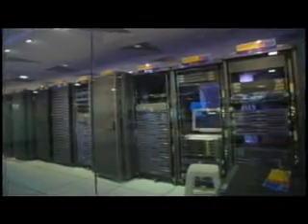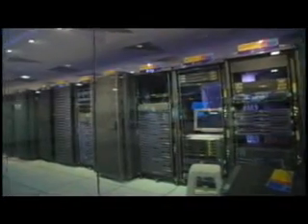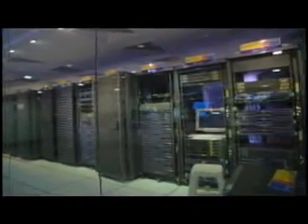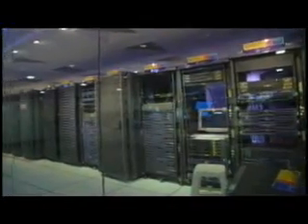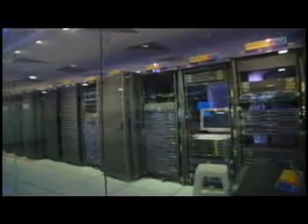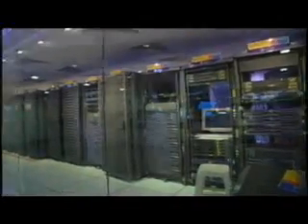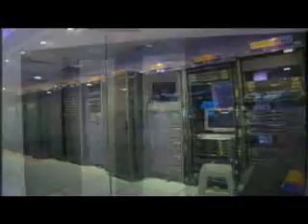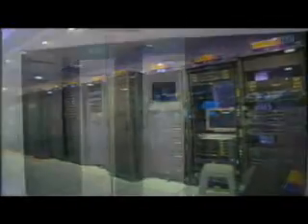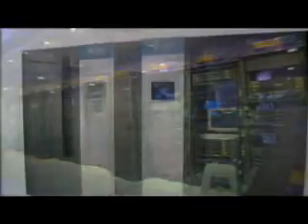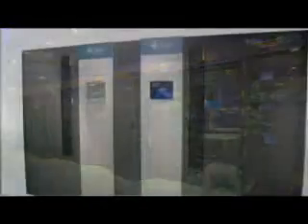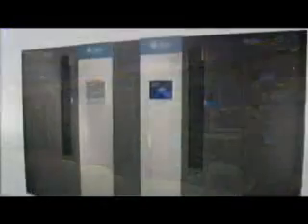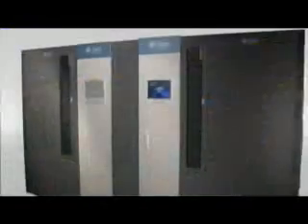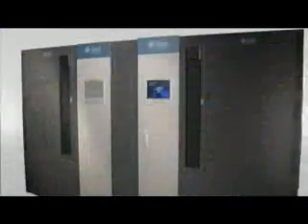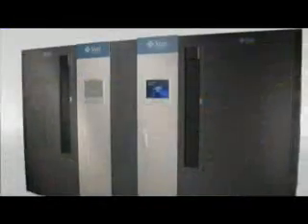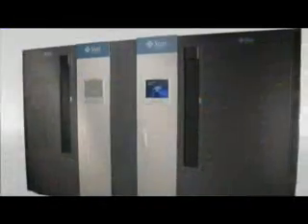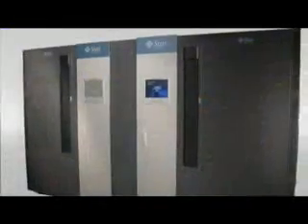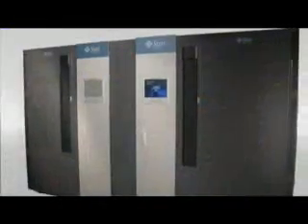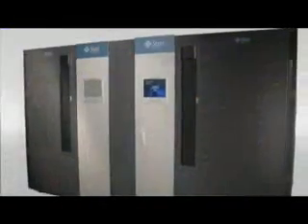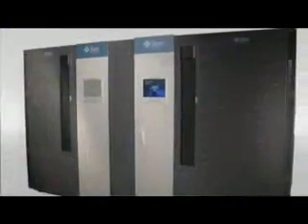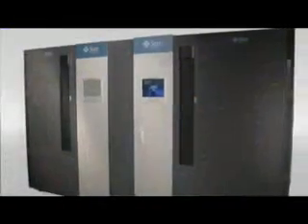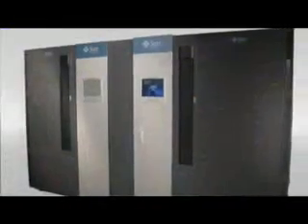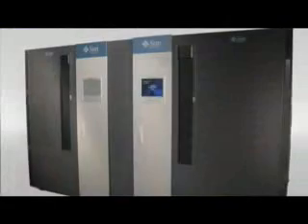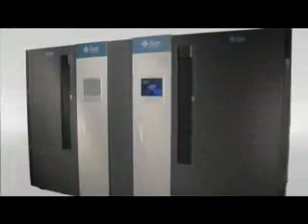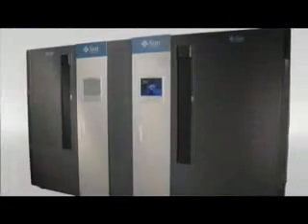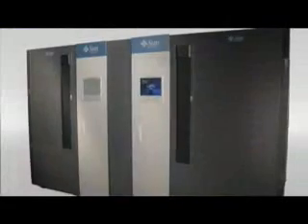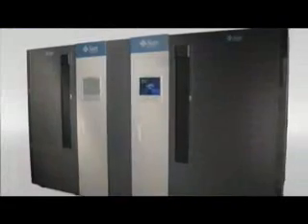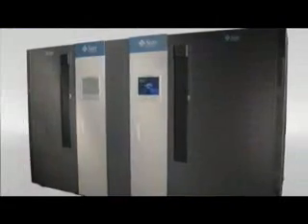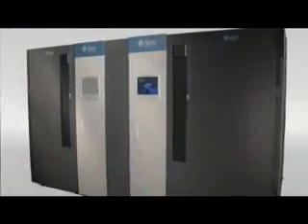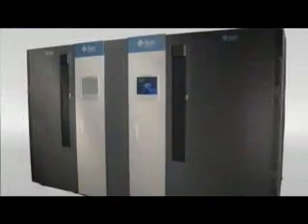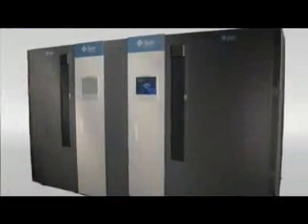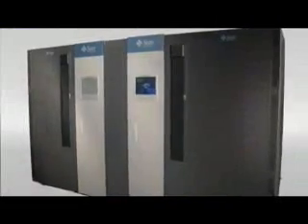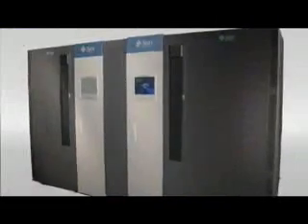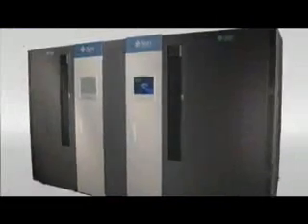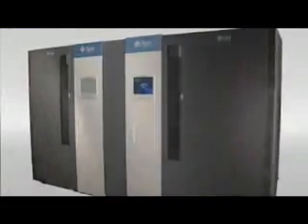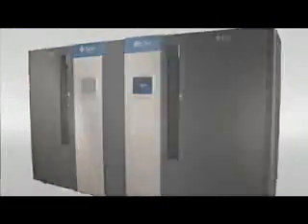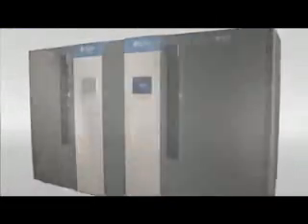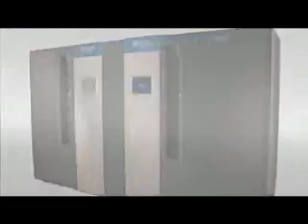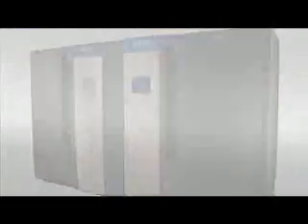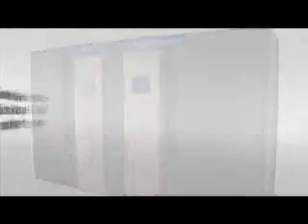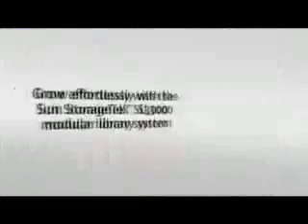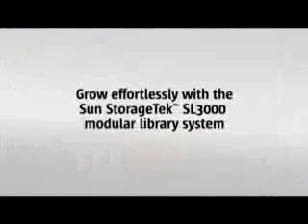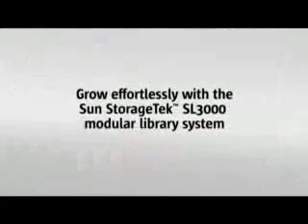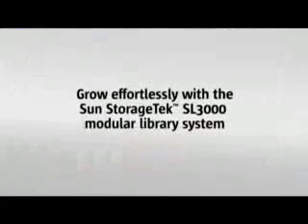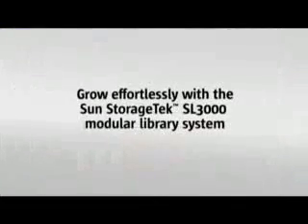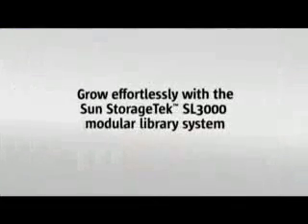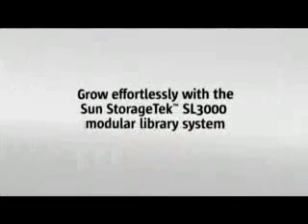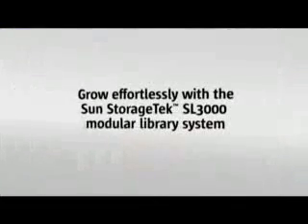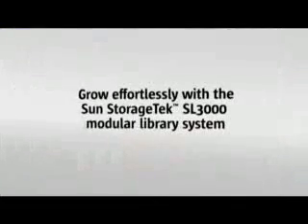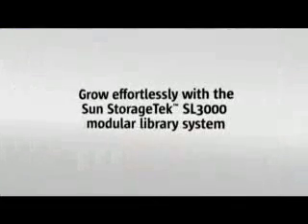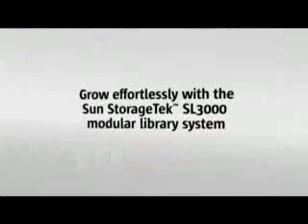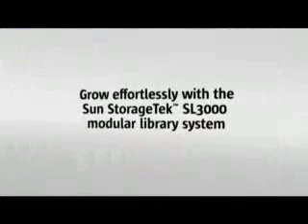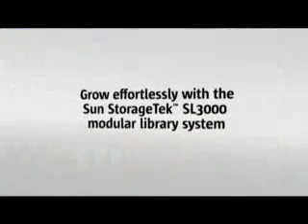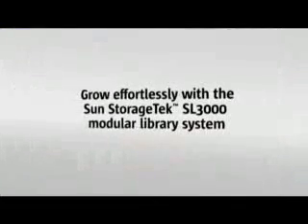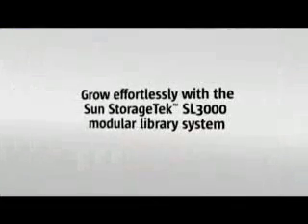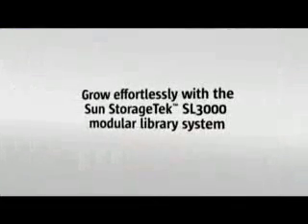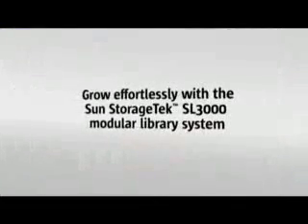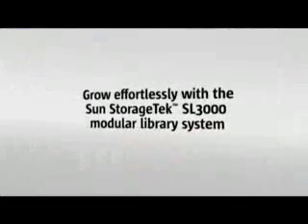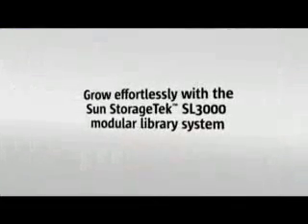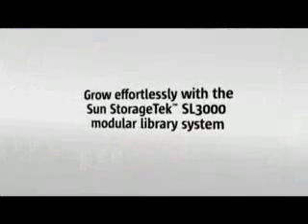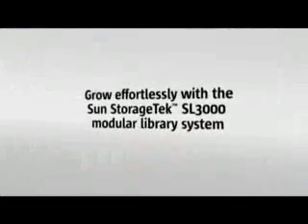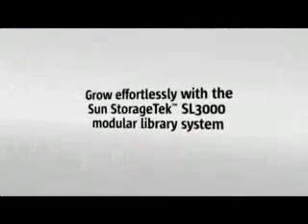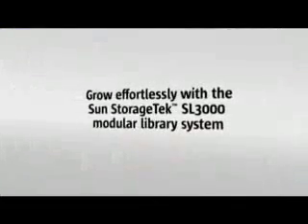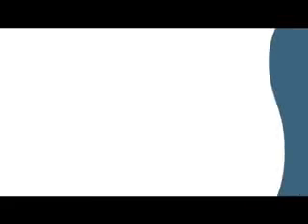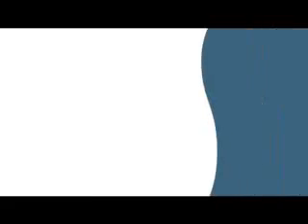Change is certain, yet unpredictable. So be prepared with the SL3000.